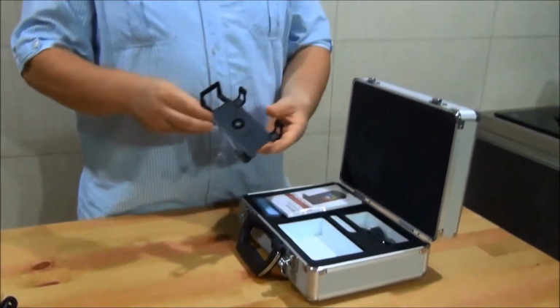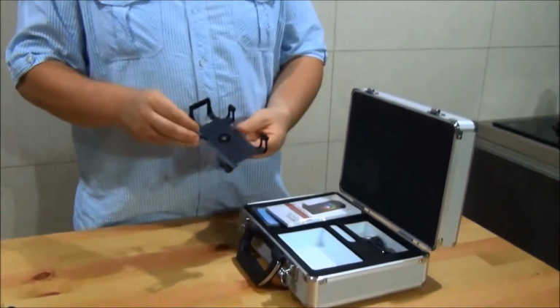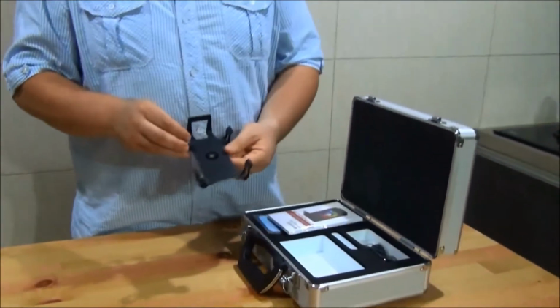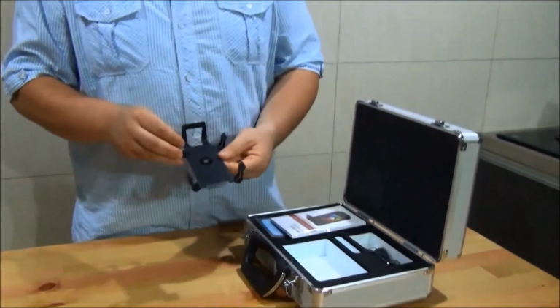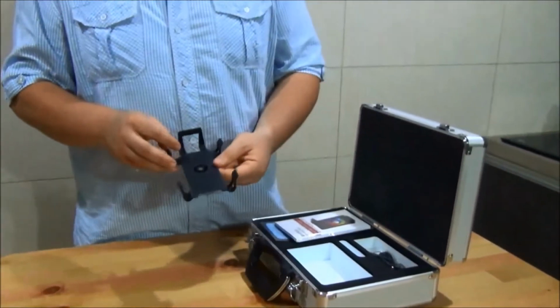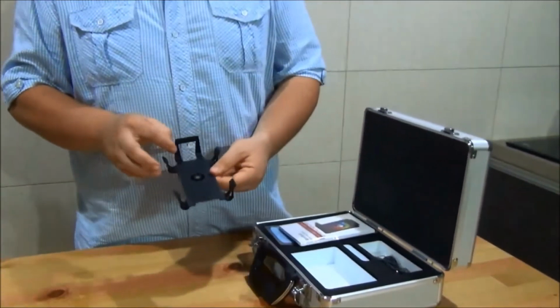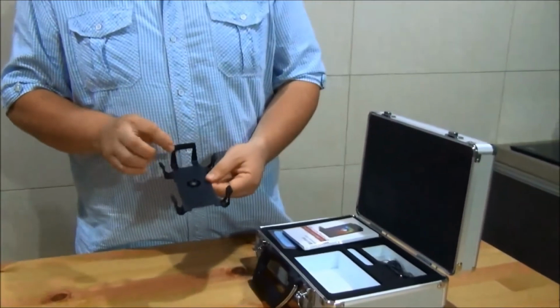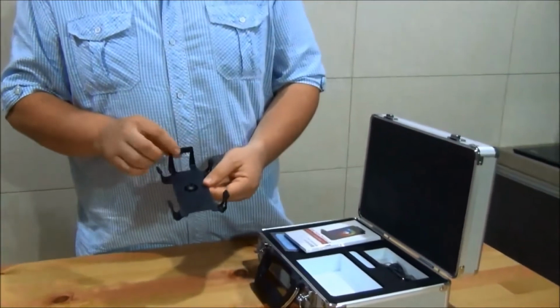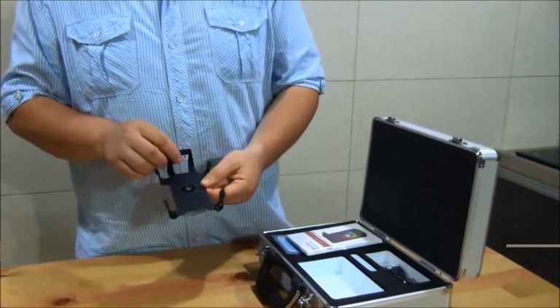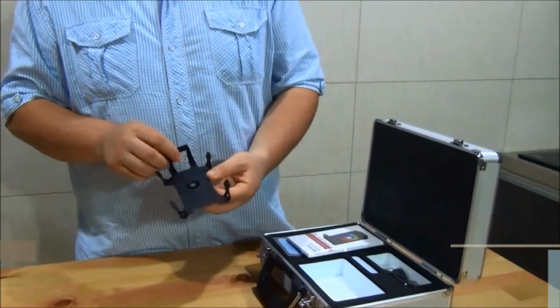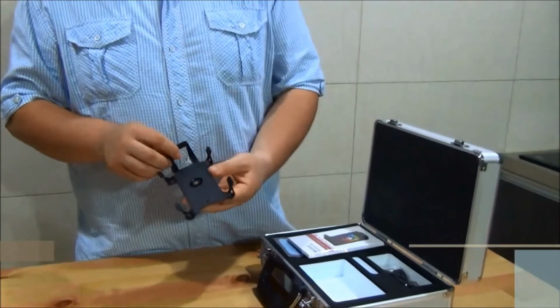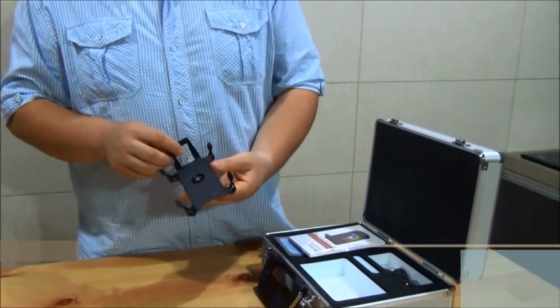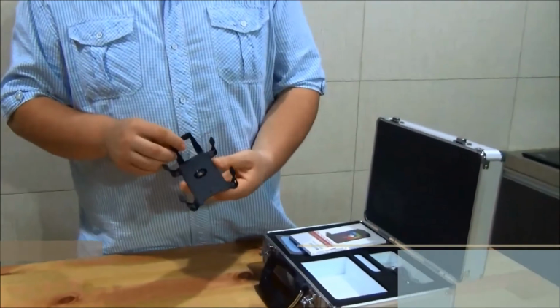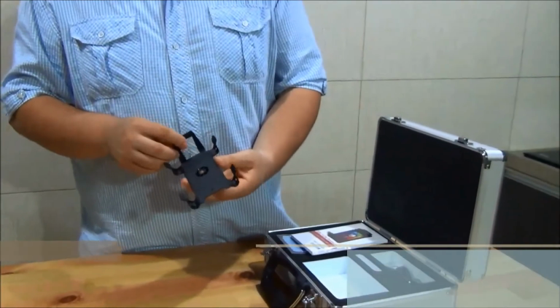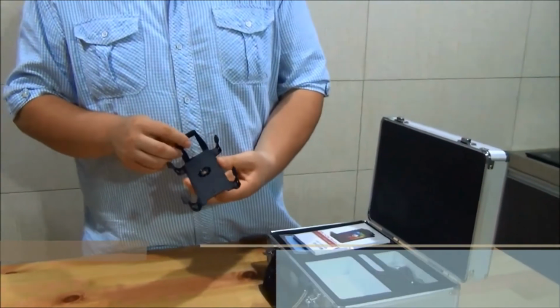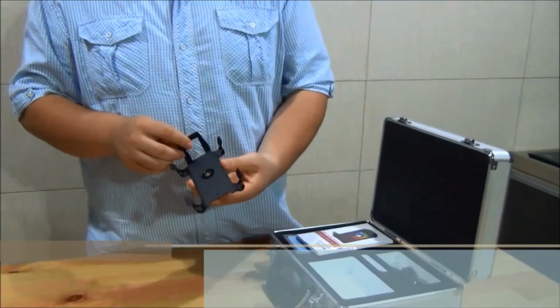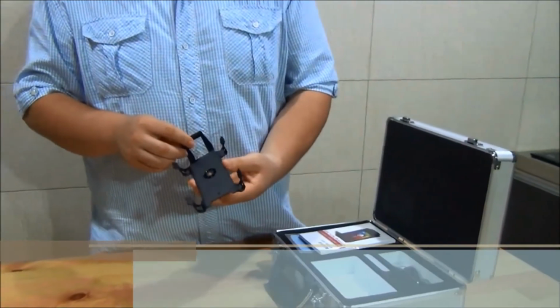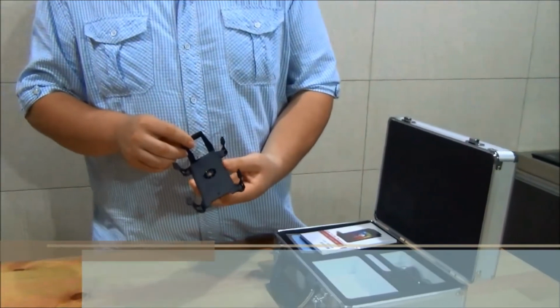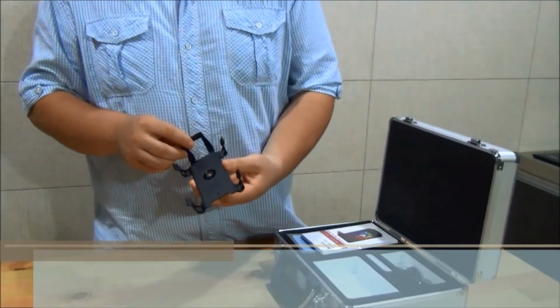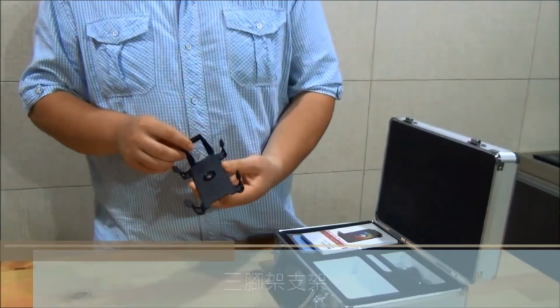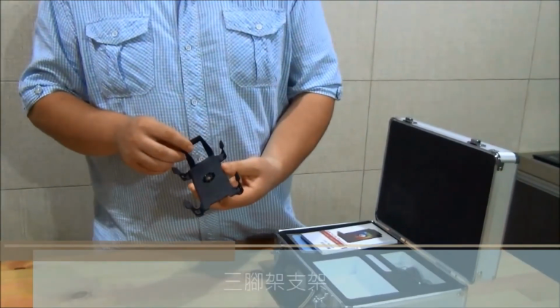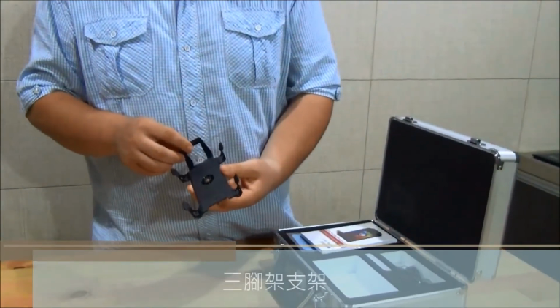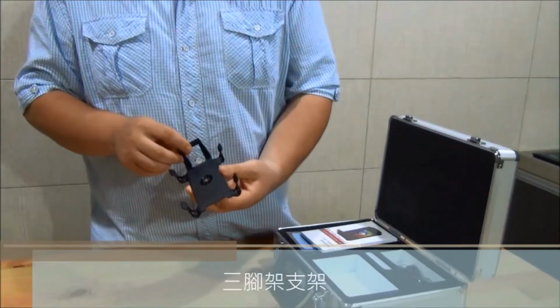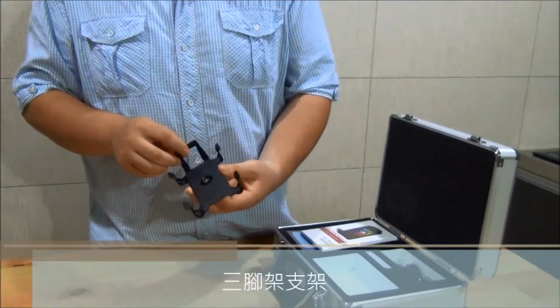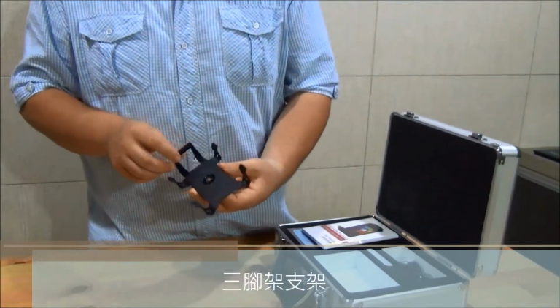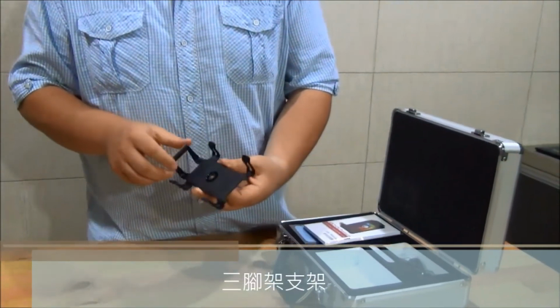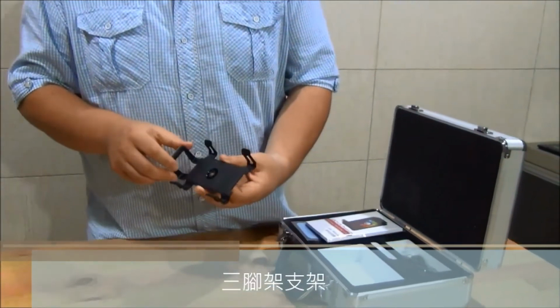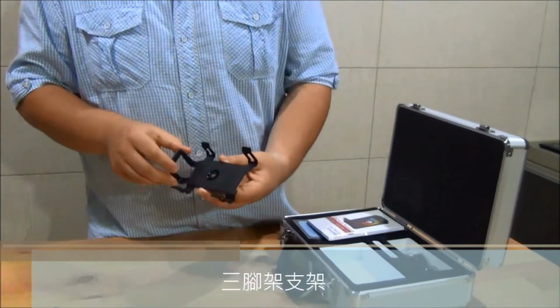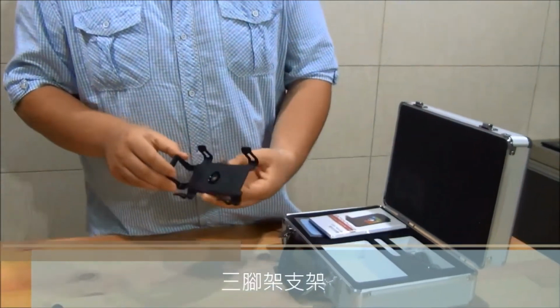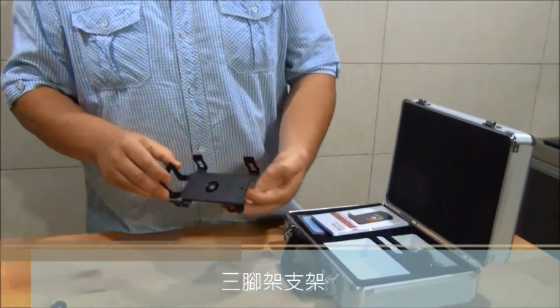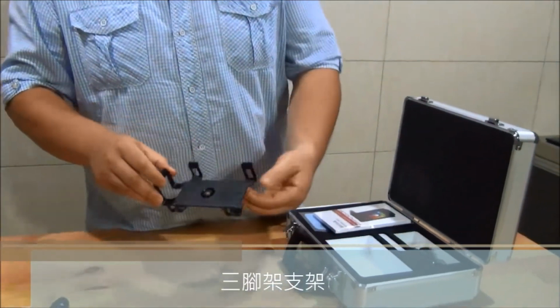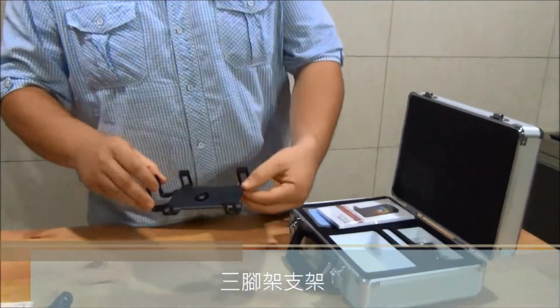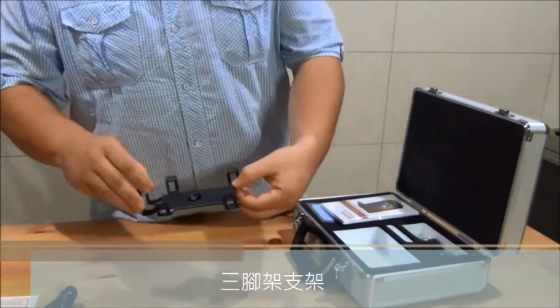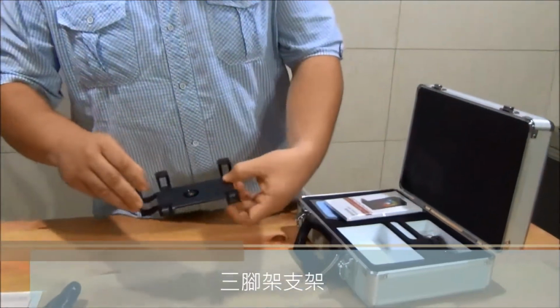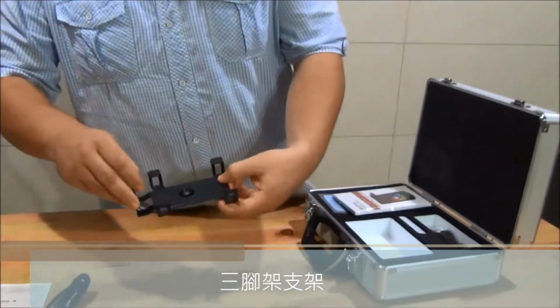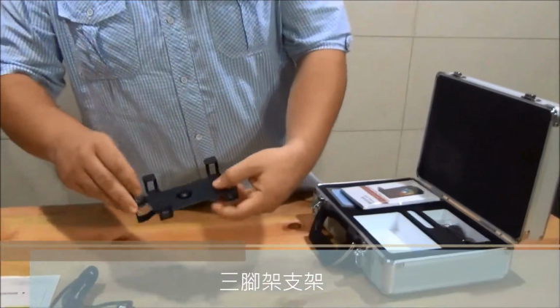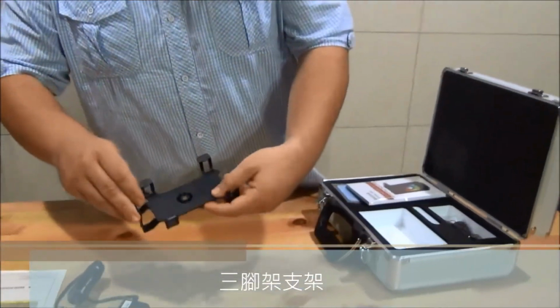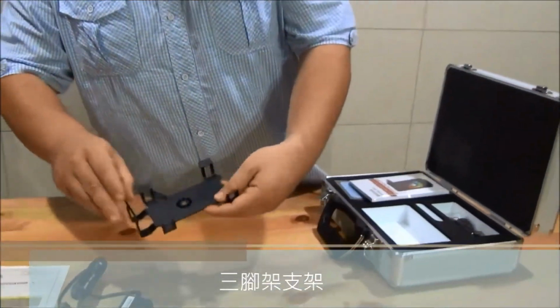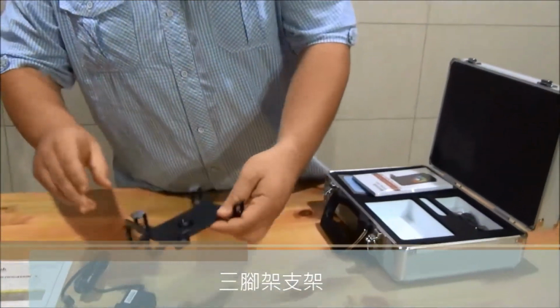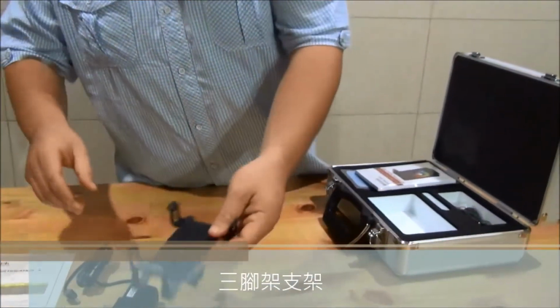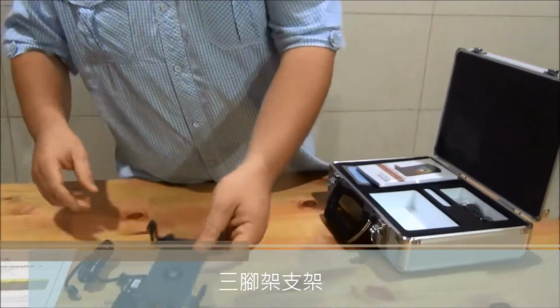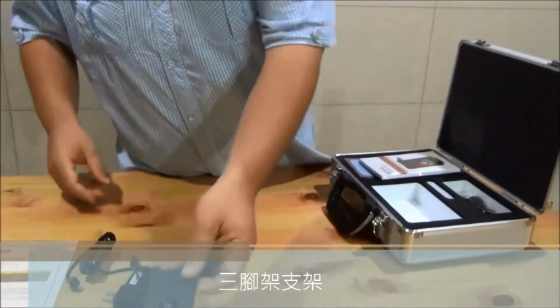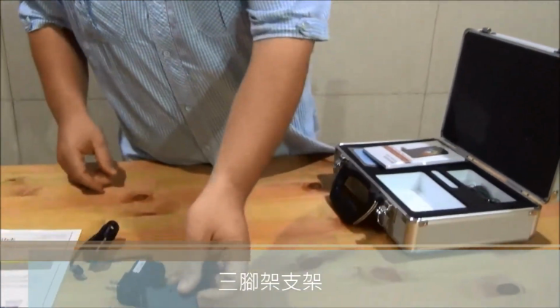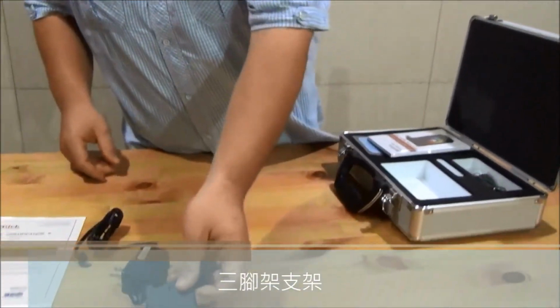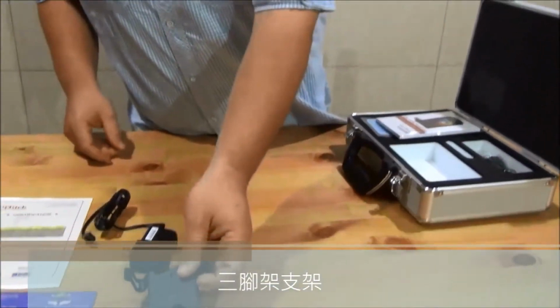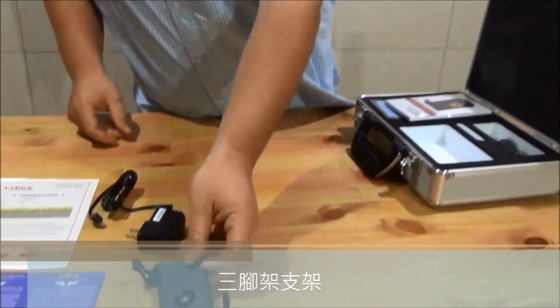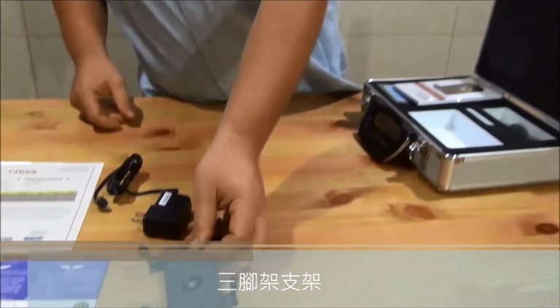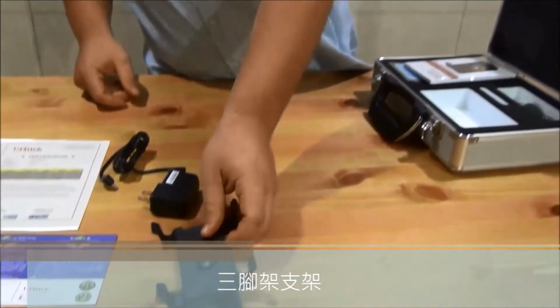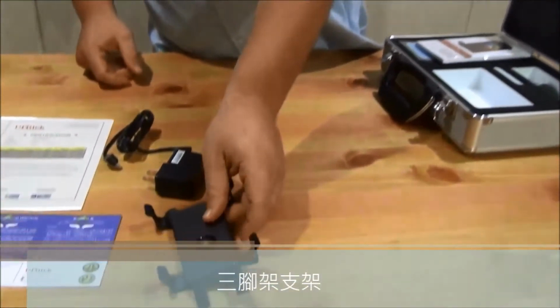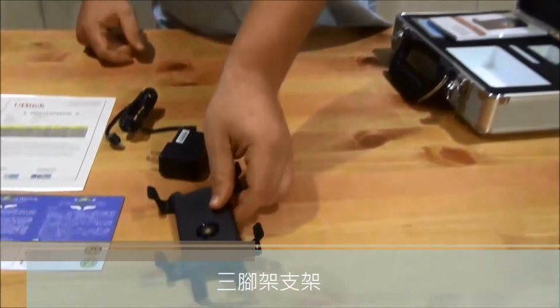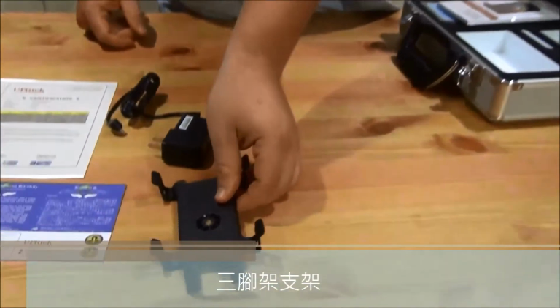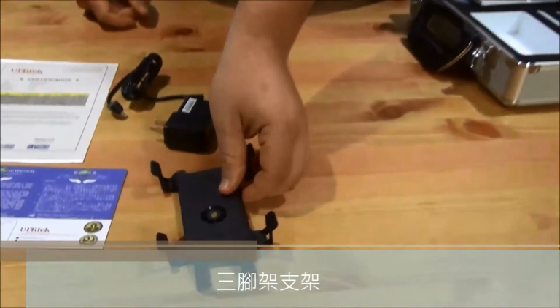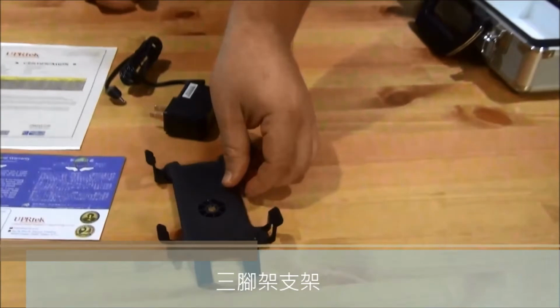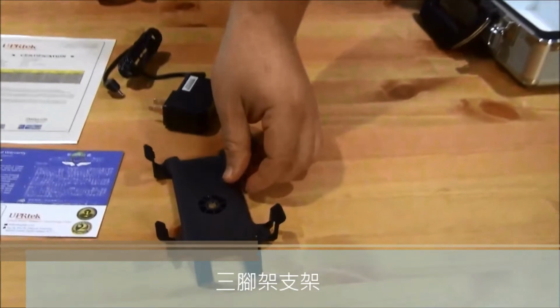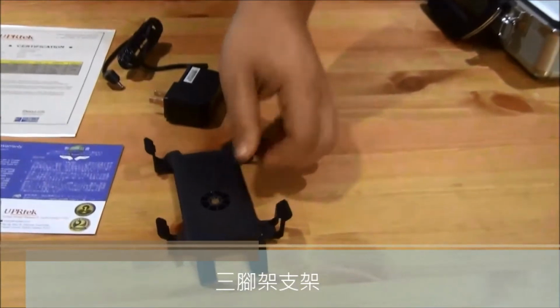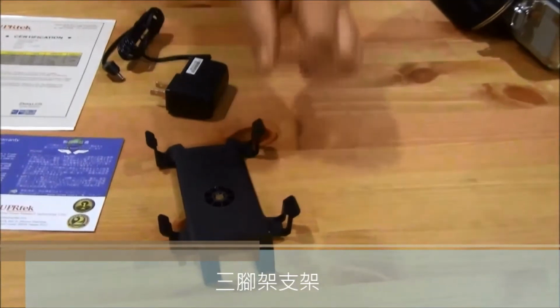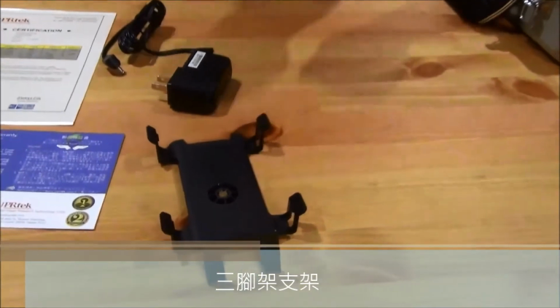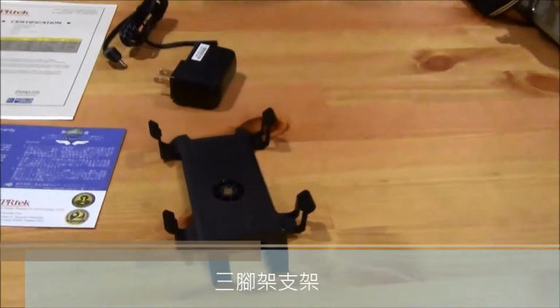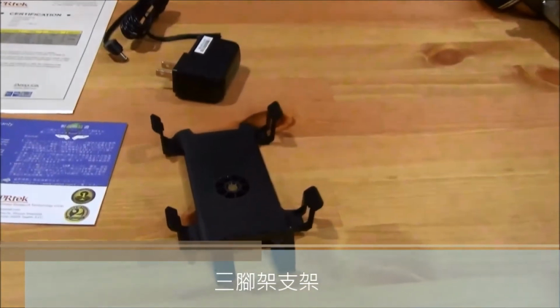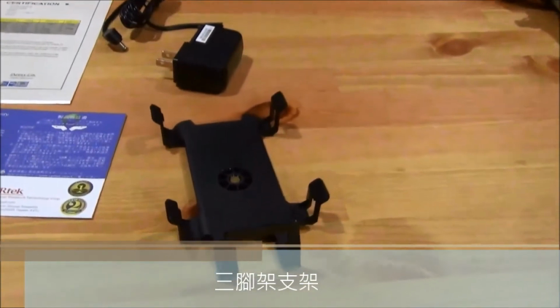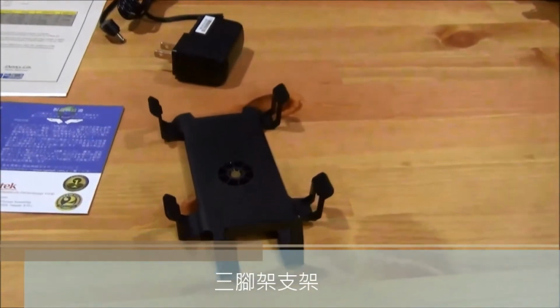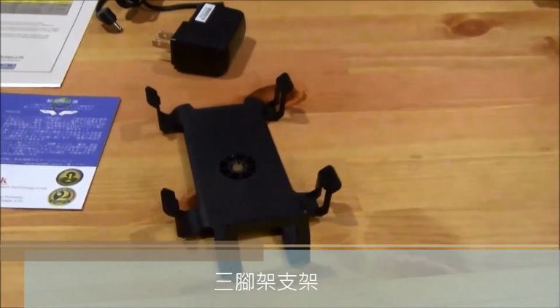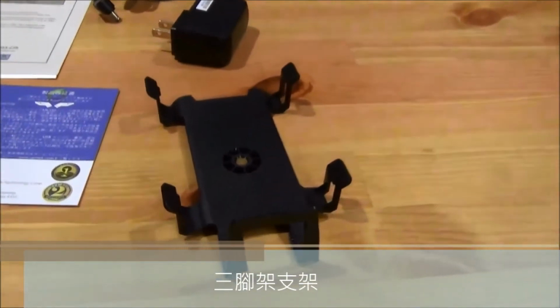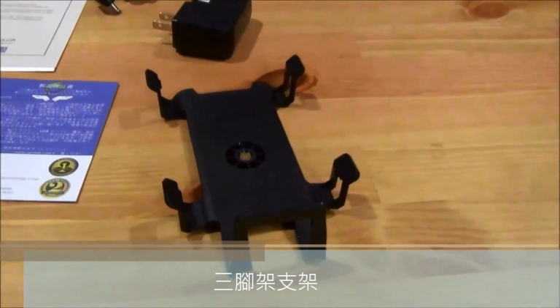We have a bracket stand if you need to connect it to a tripod or fix it in a location.